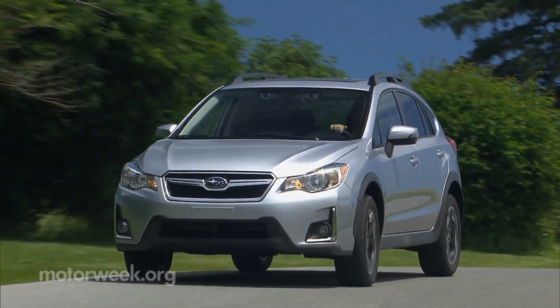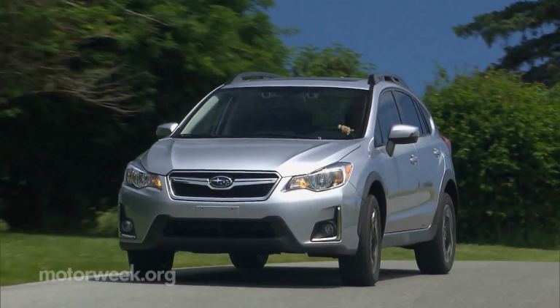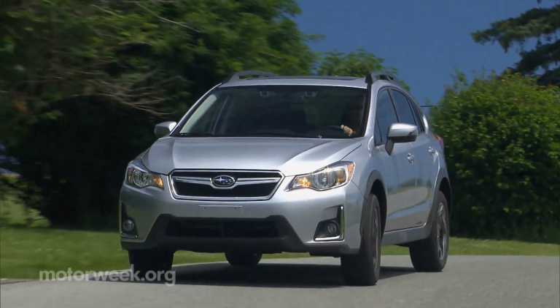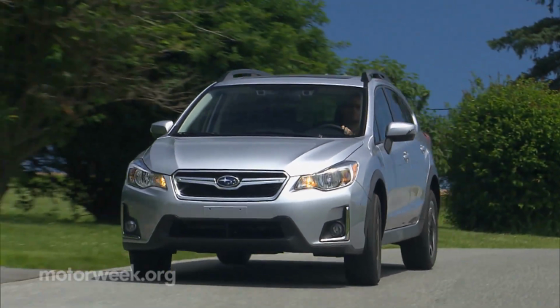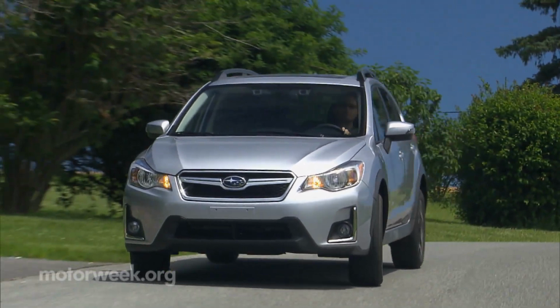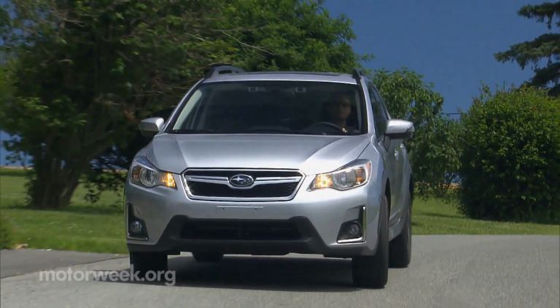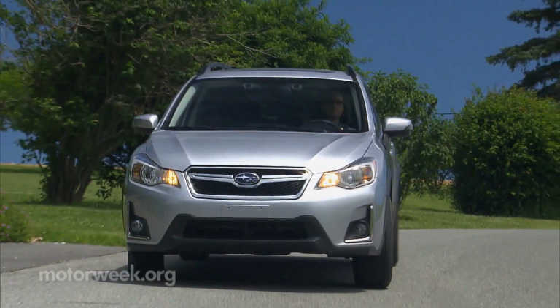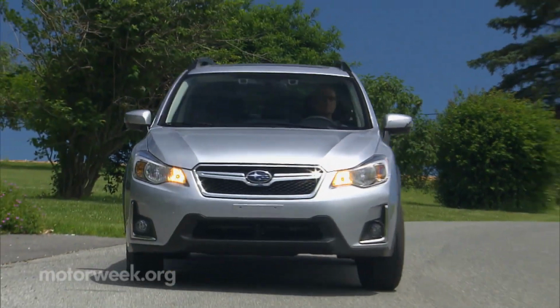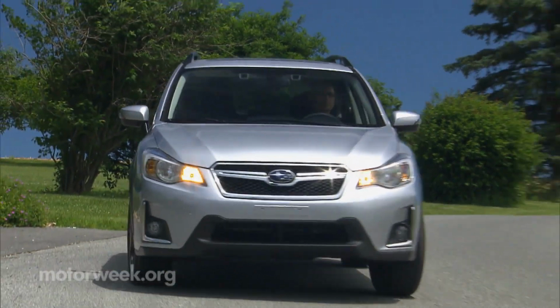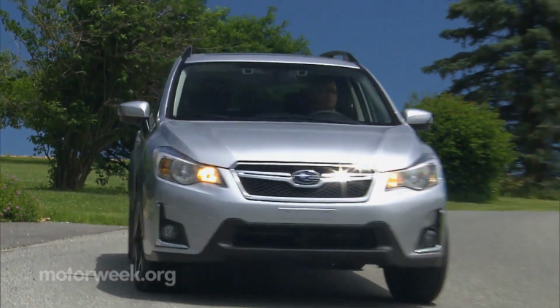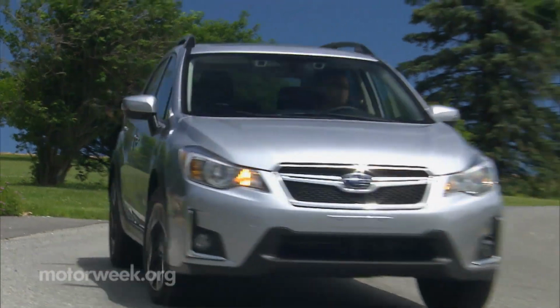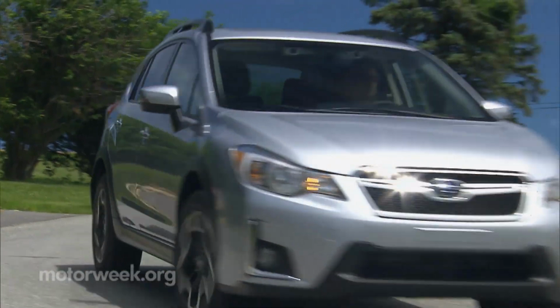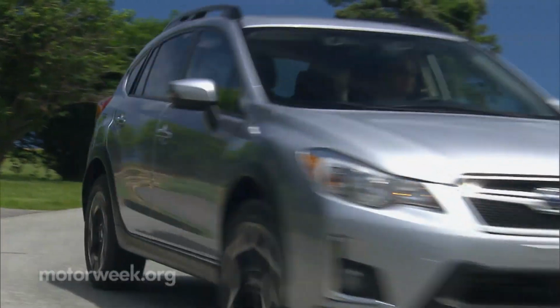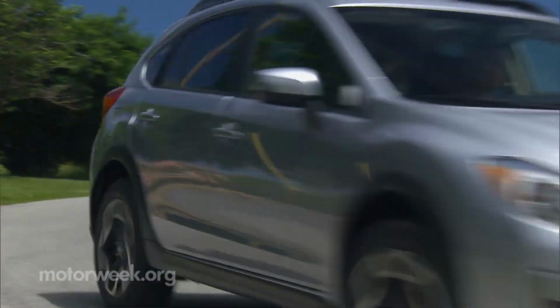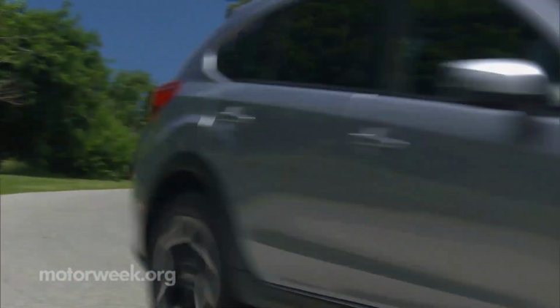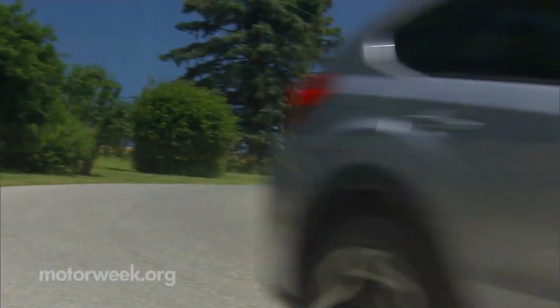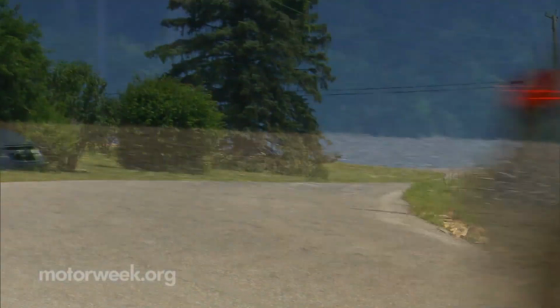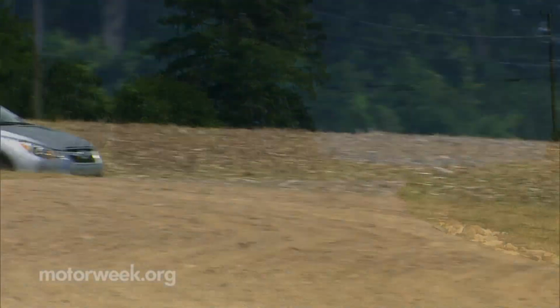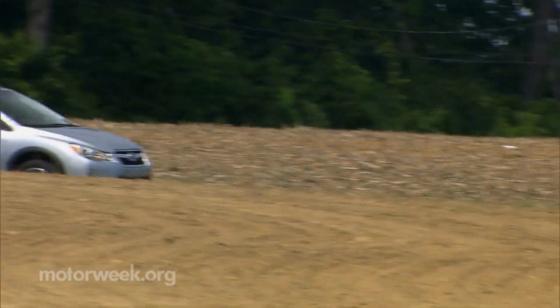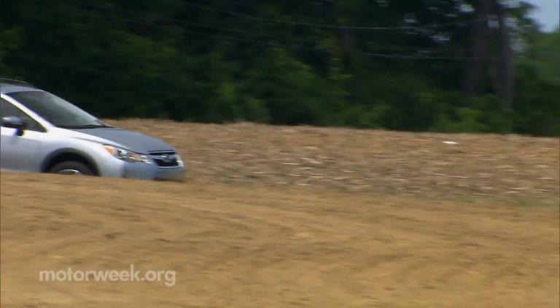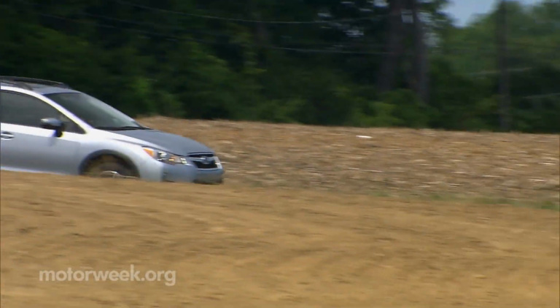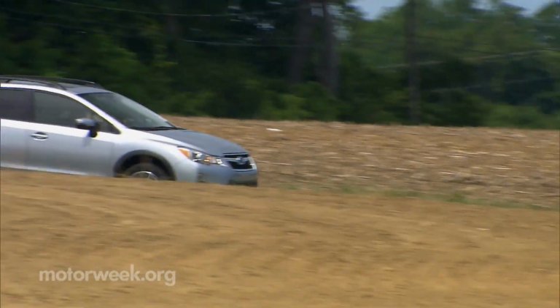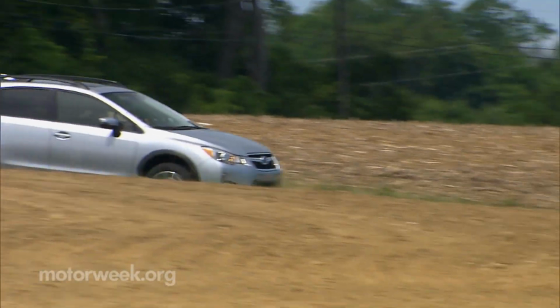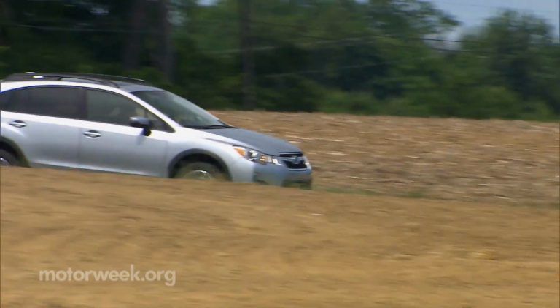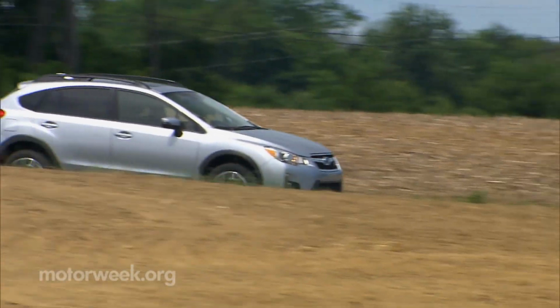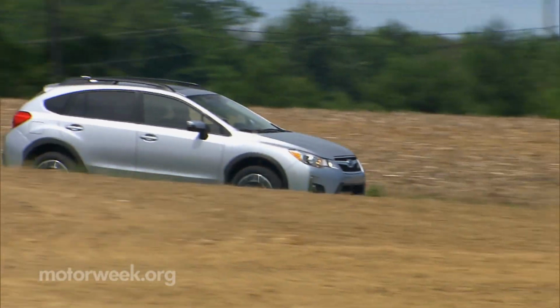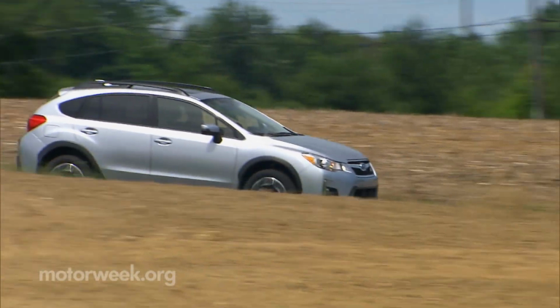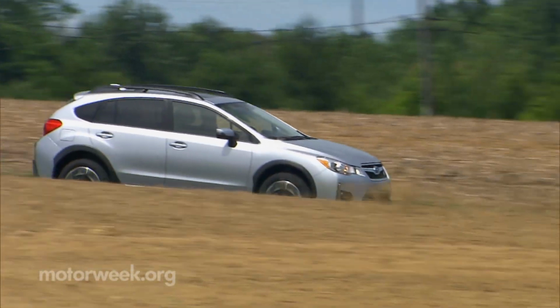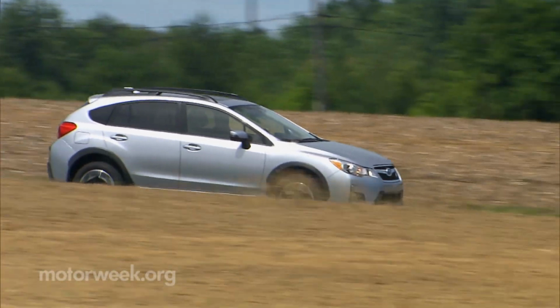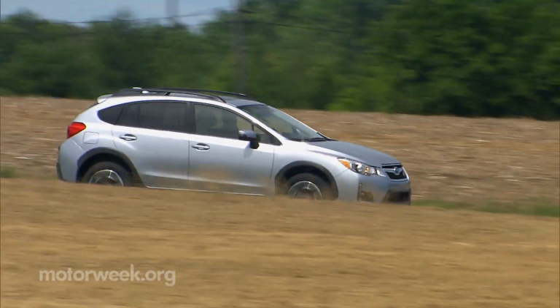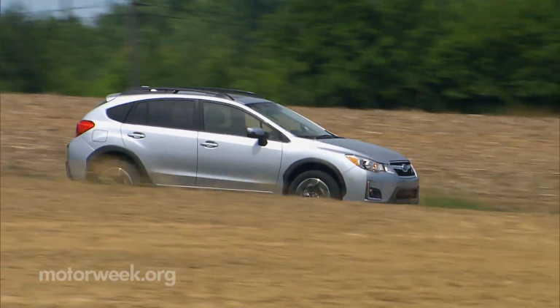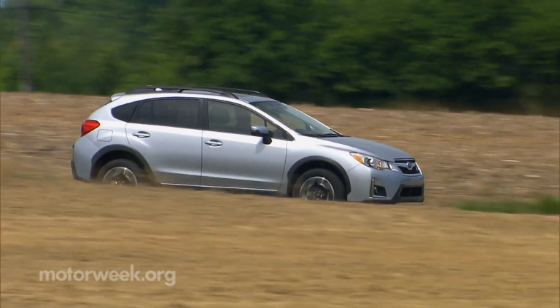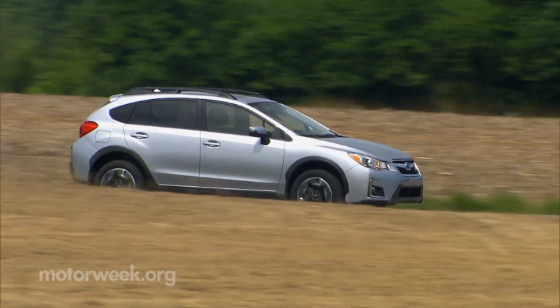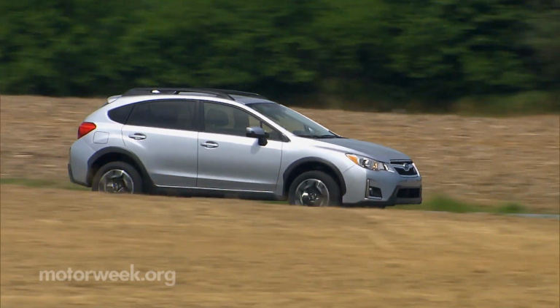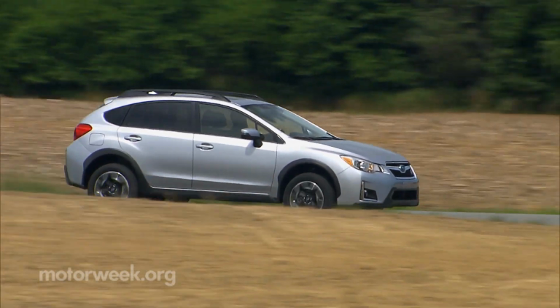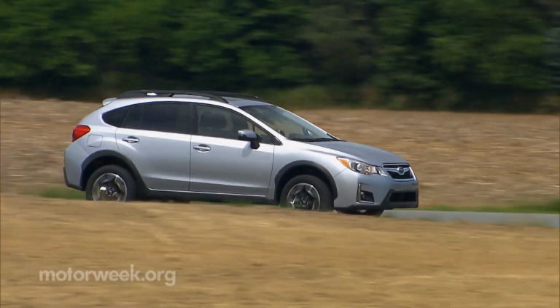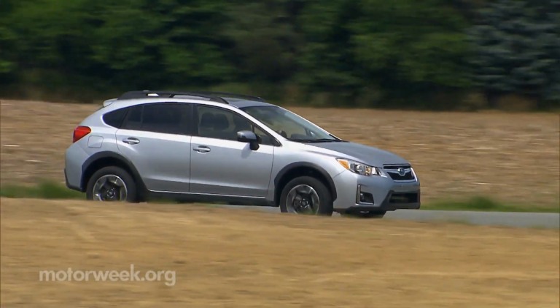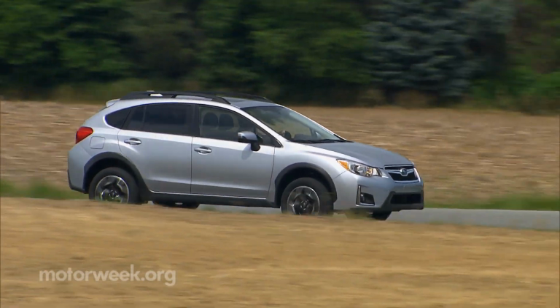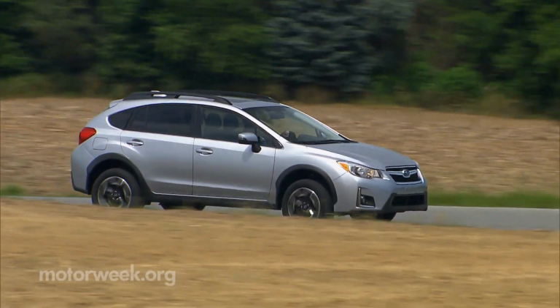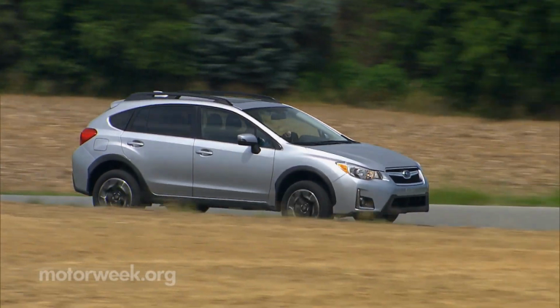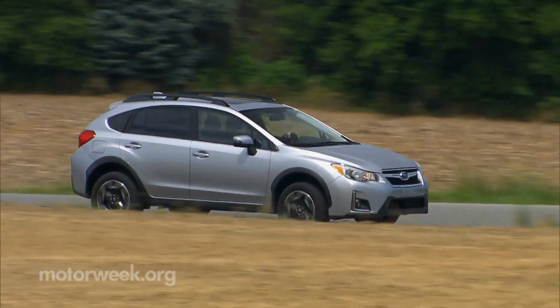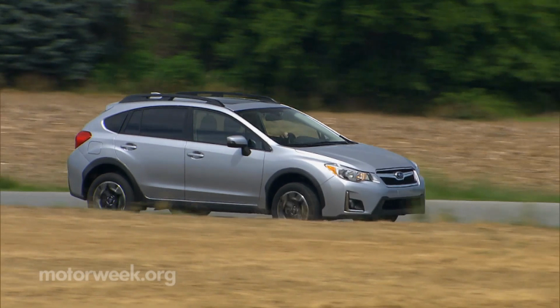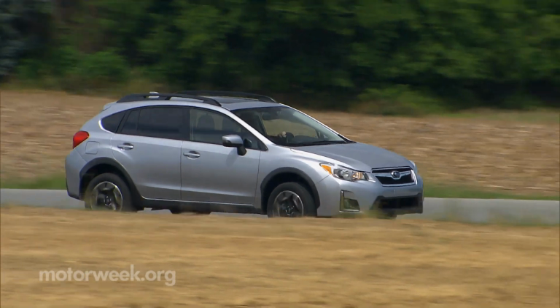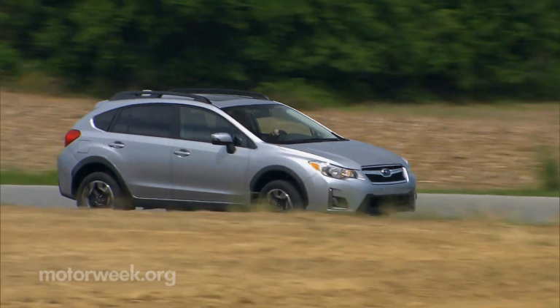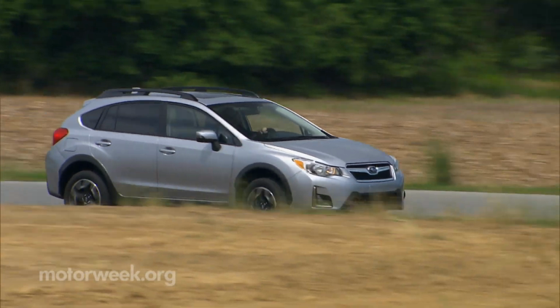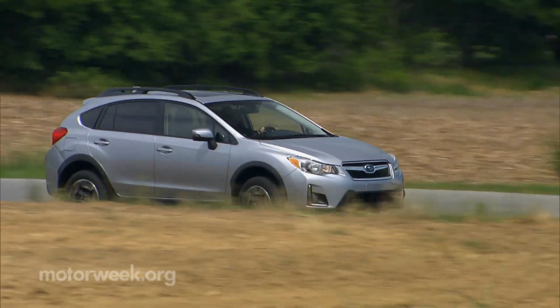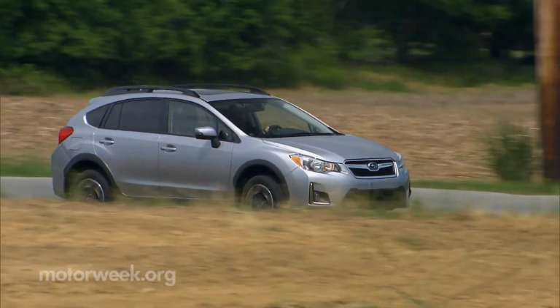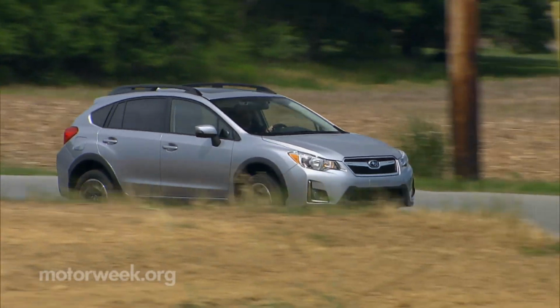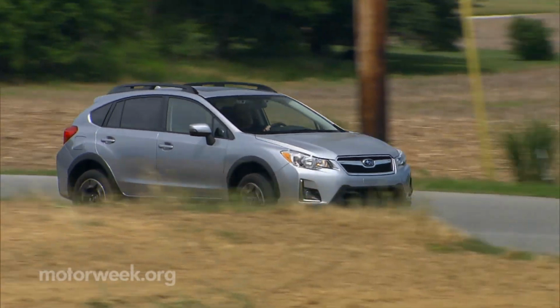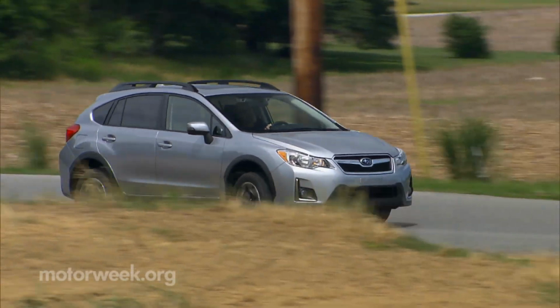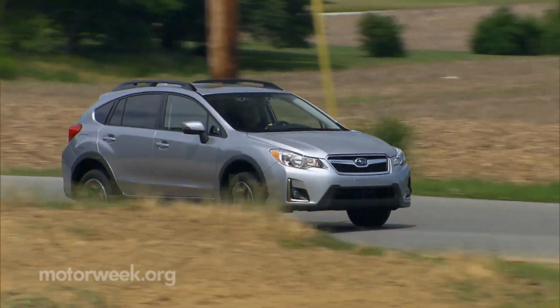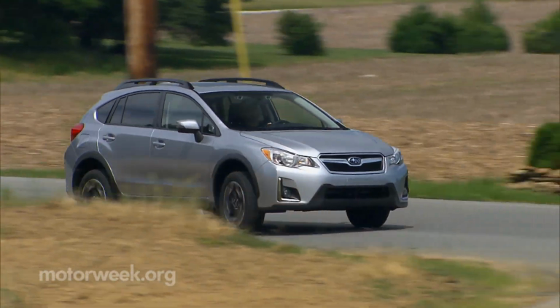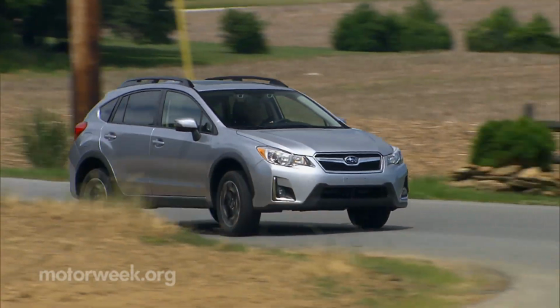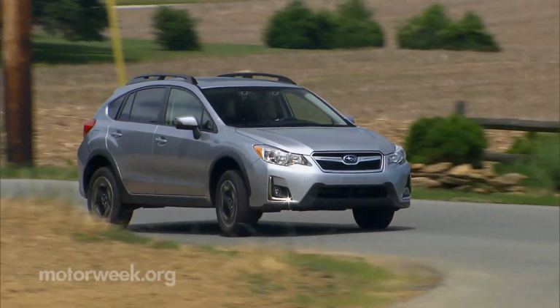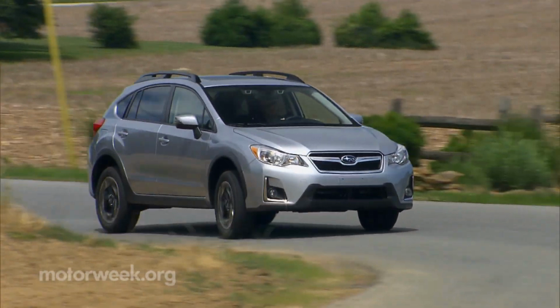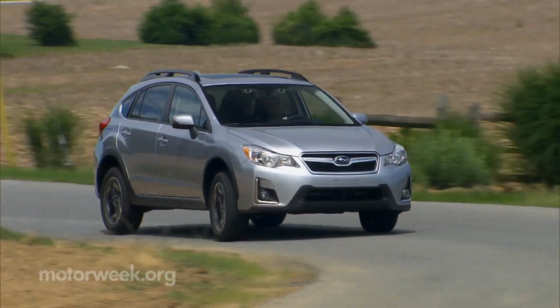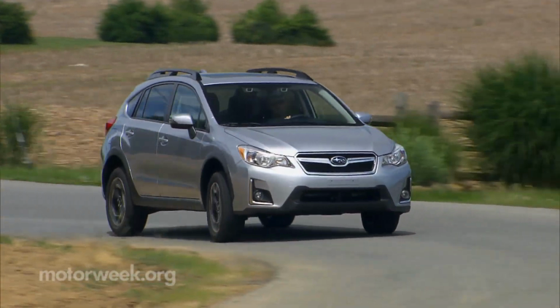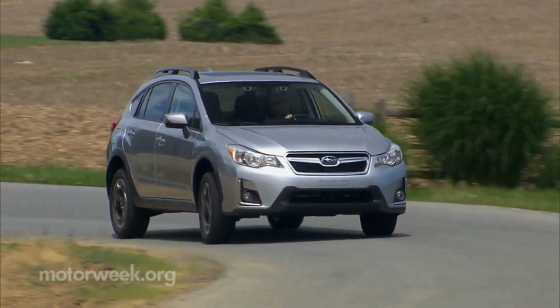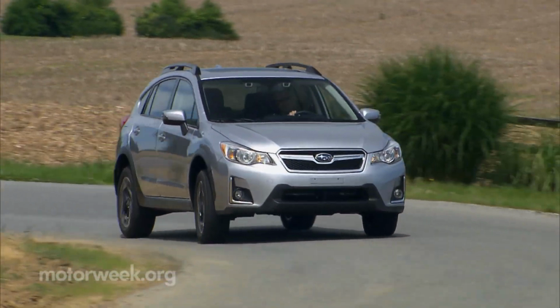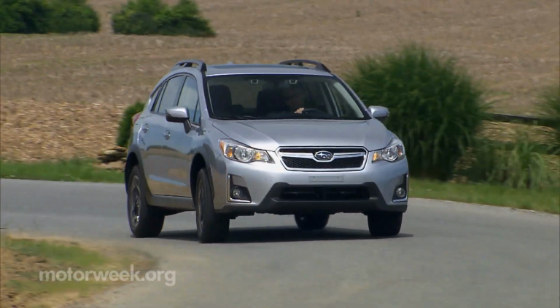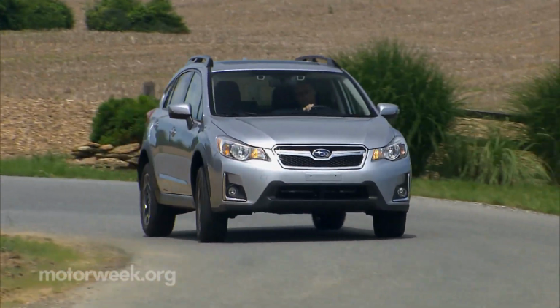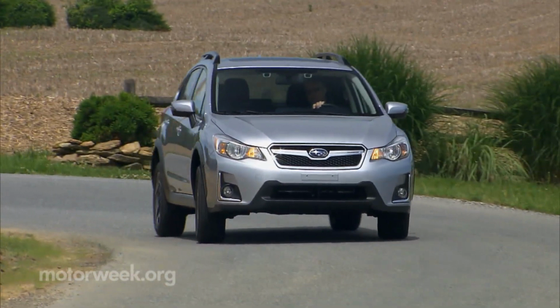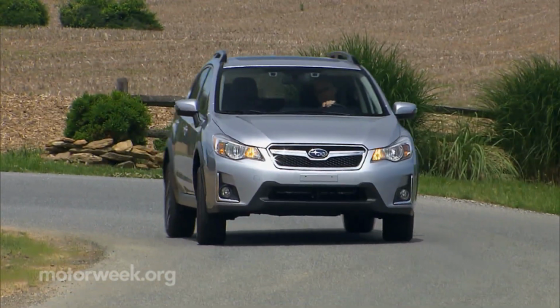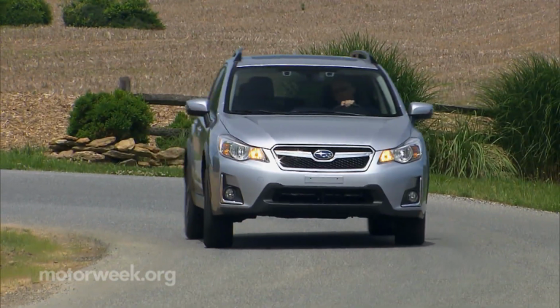So while the Subaru Crosstrek may not look that new for 2017, it simply offers more of what buyers are demanding. And it's available now, starting around $21,000.